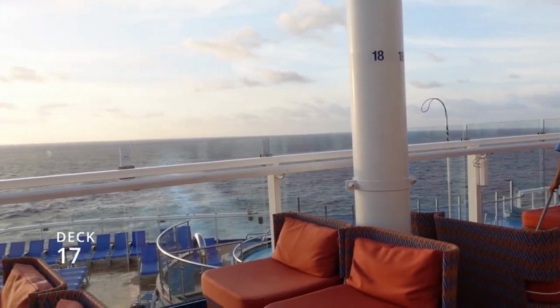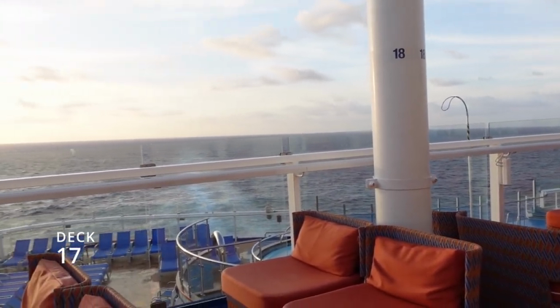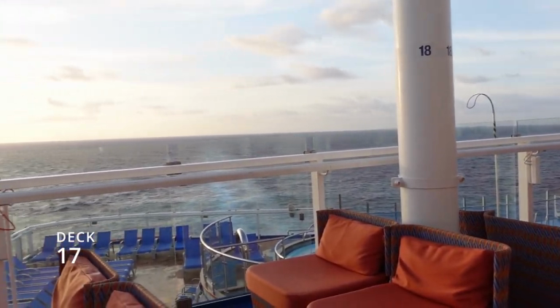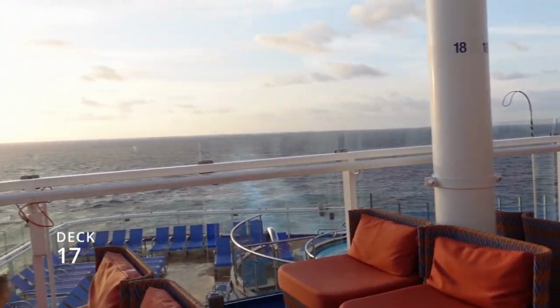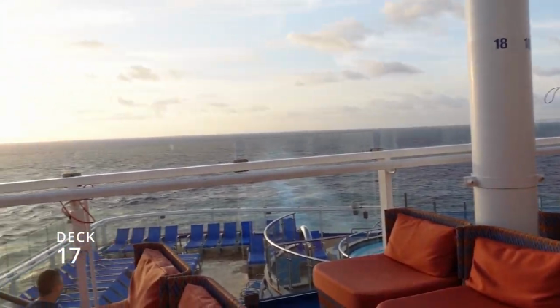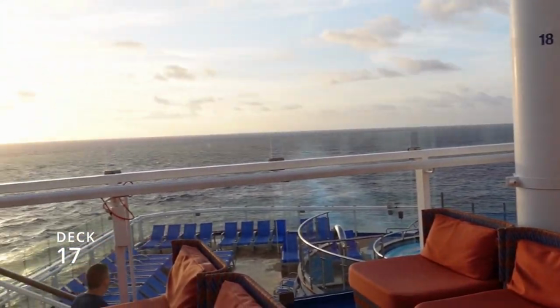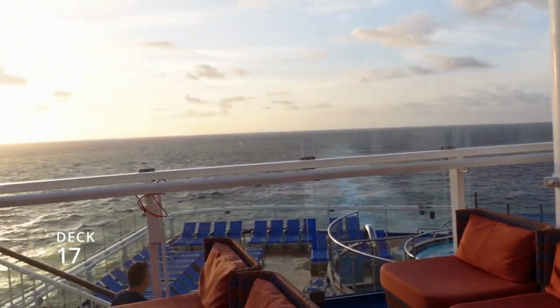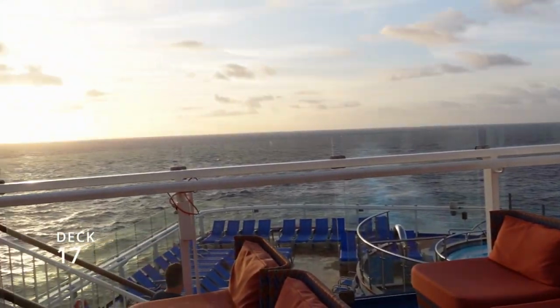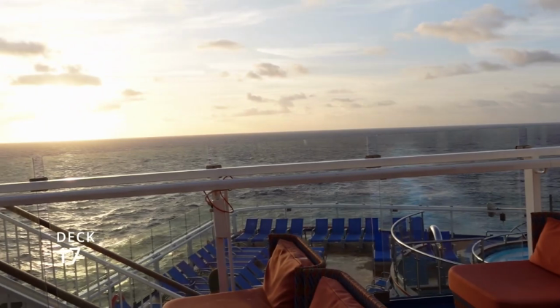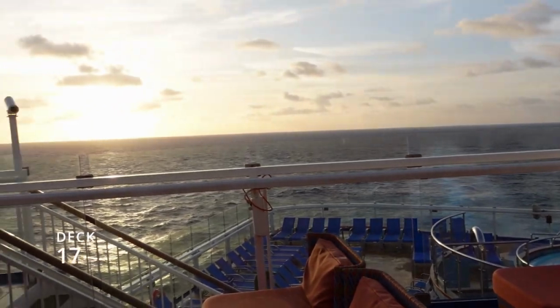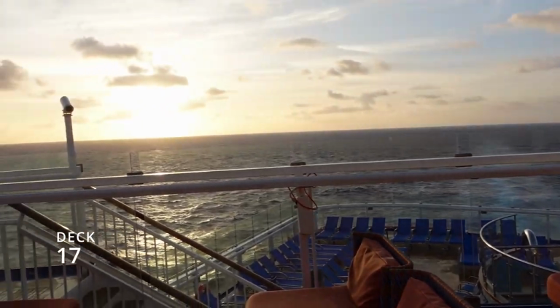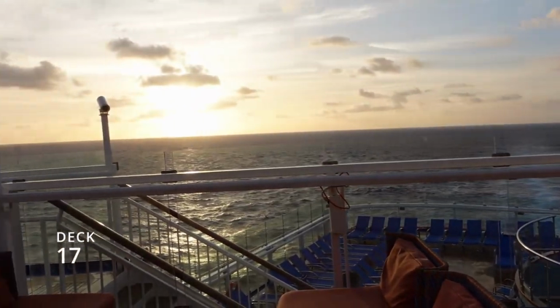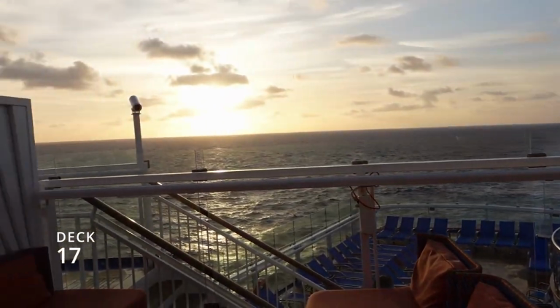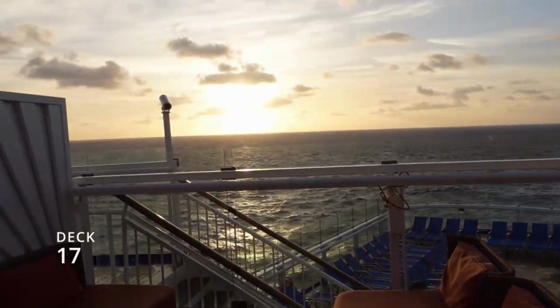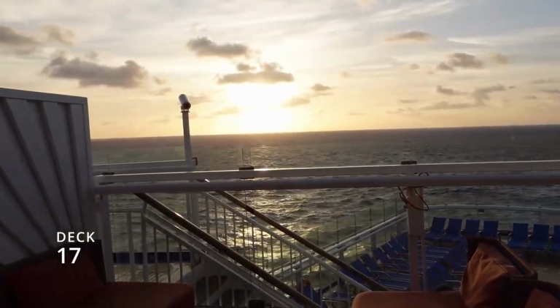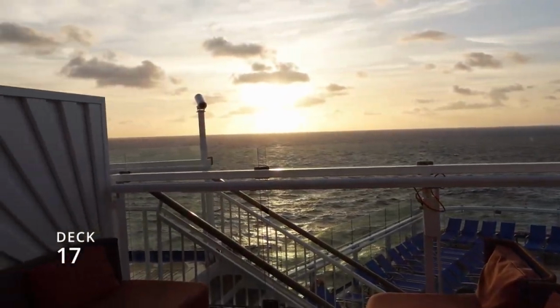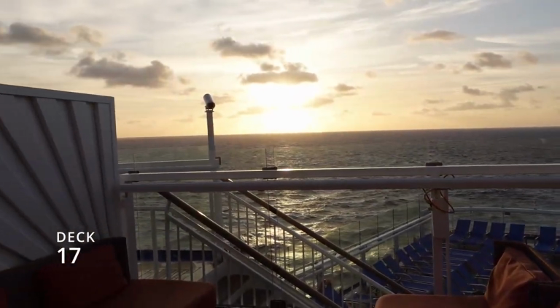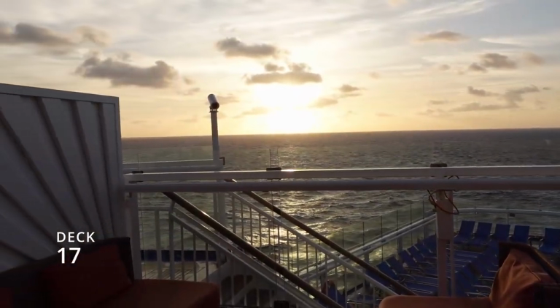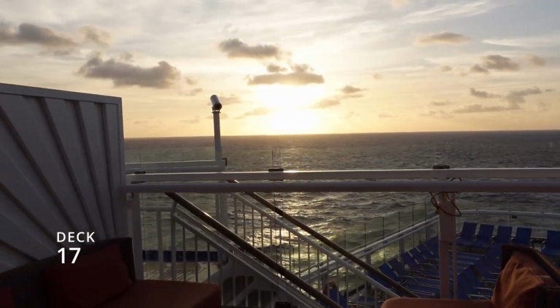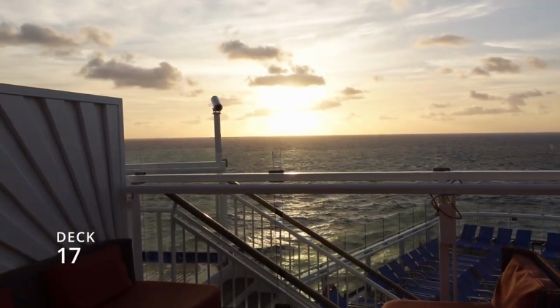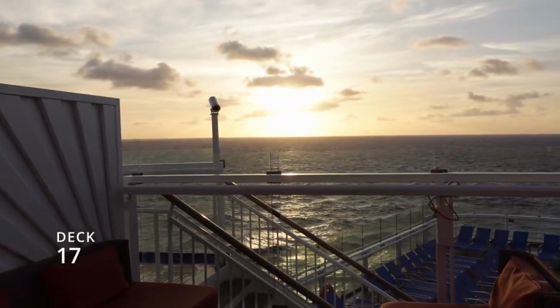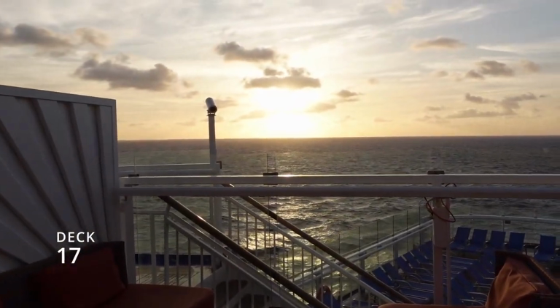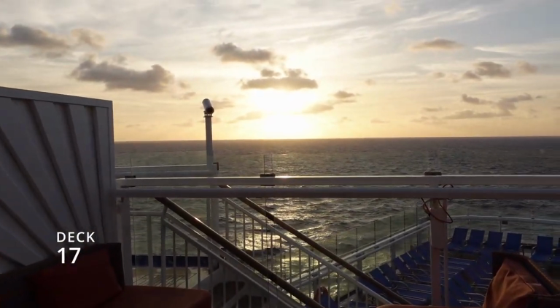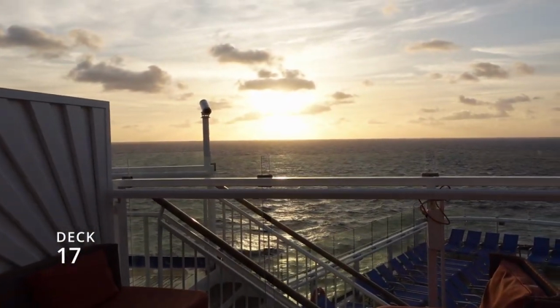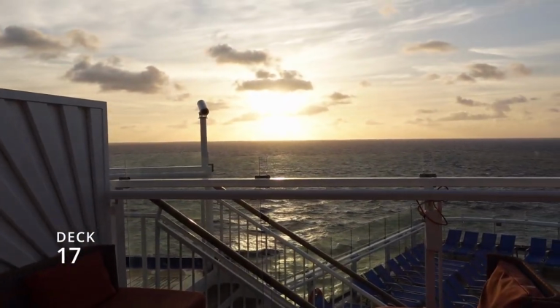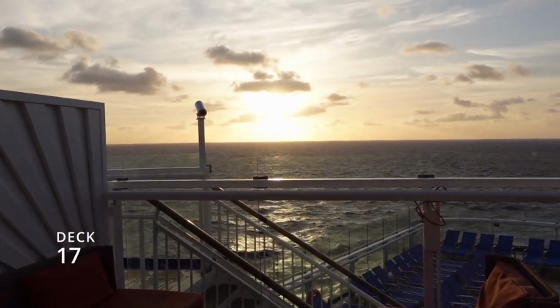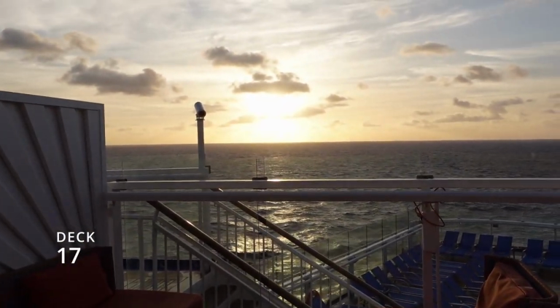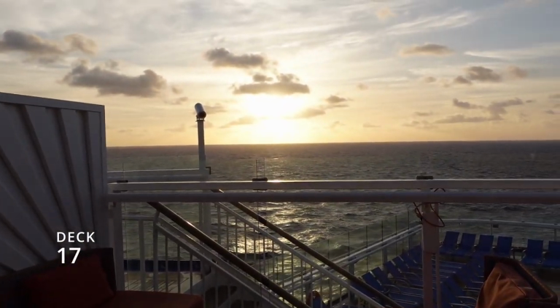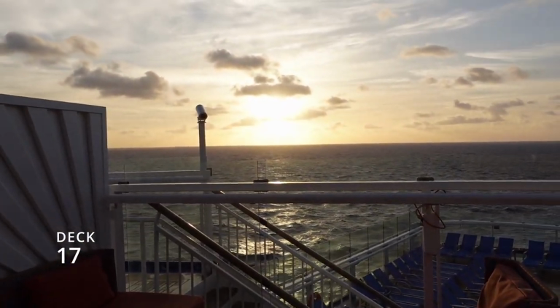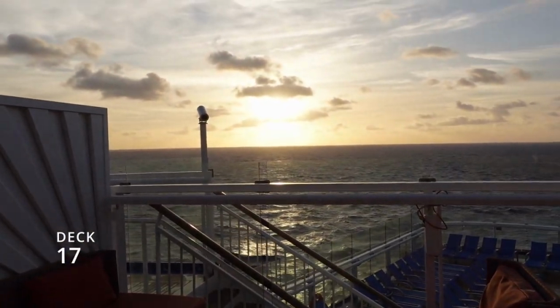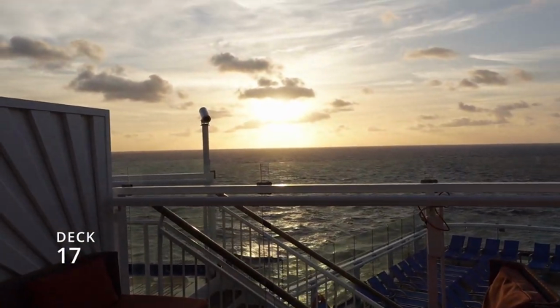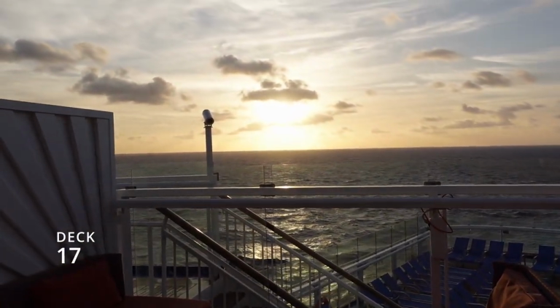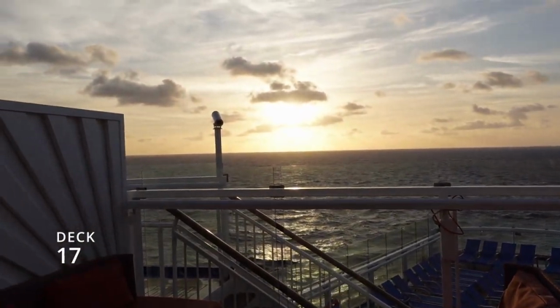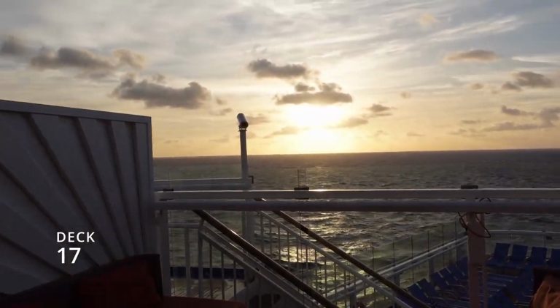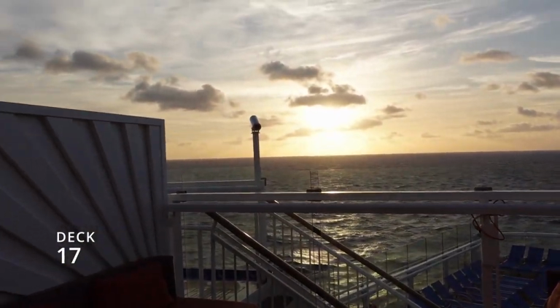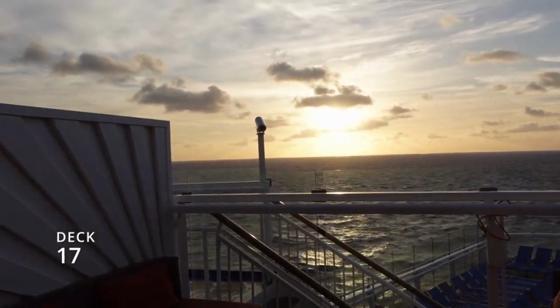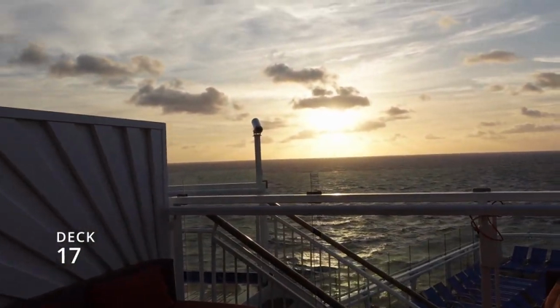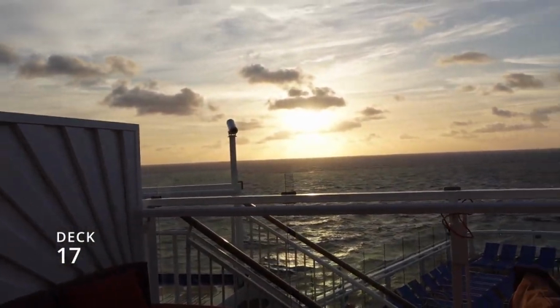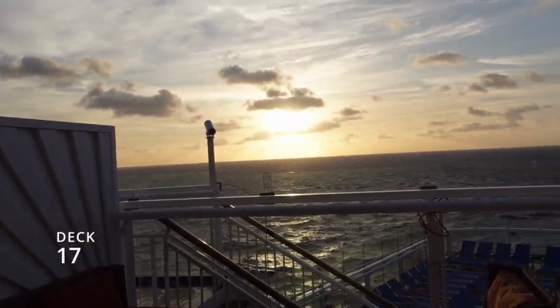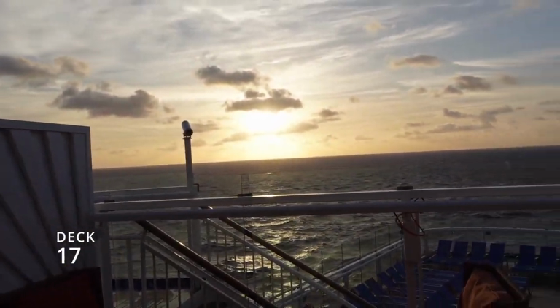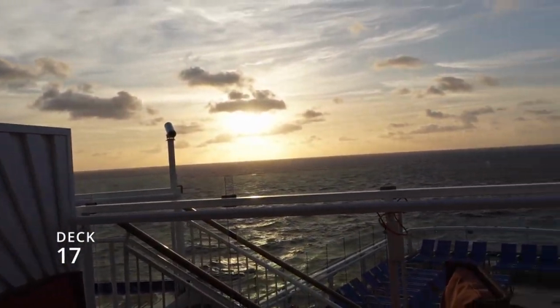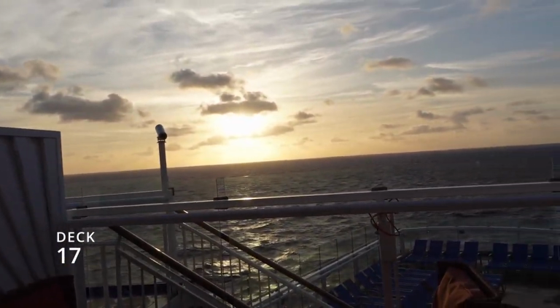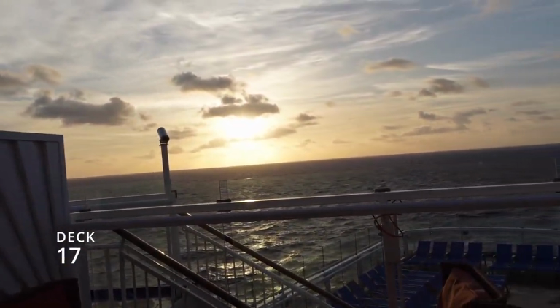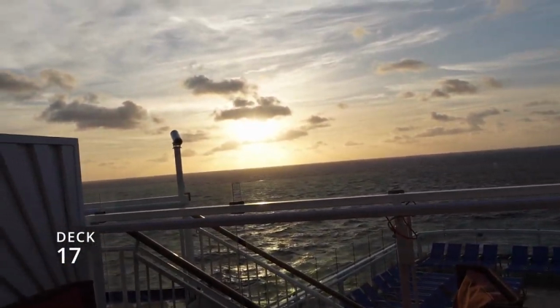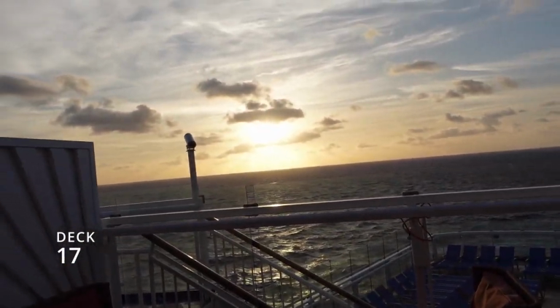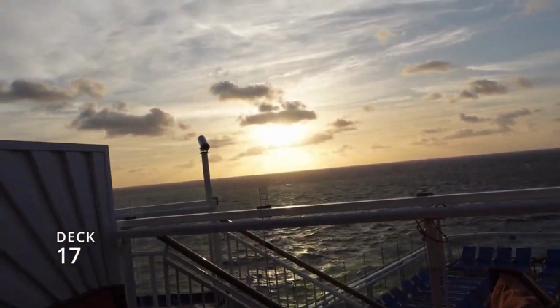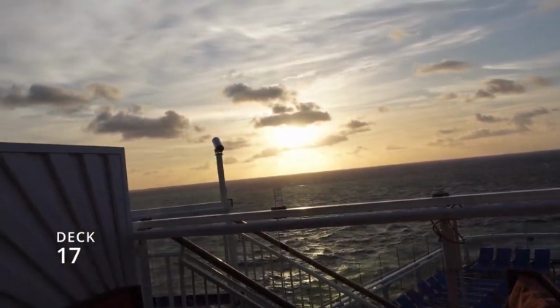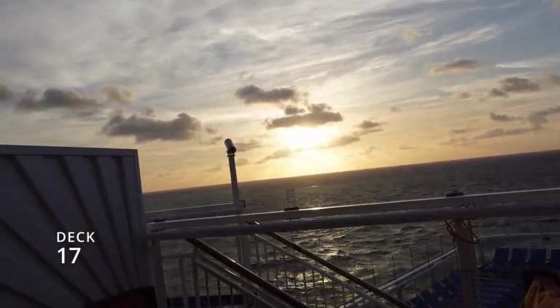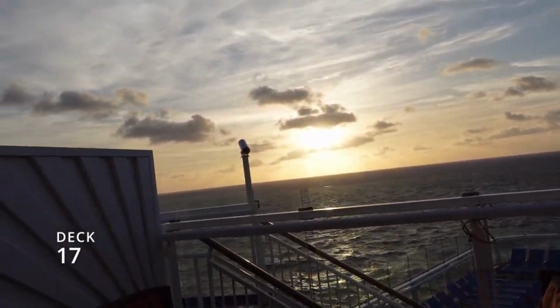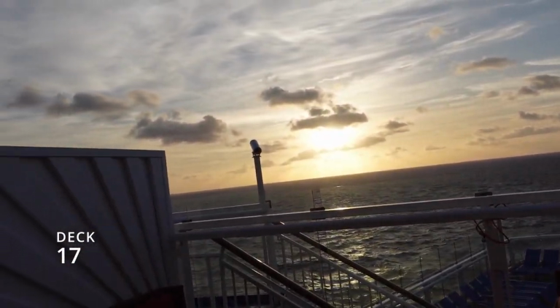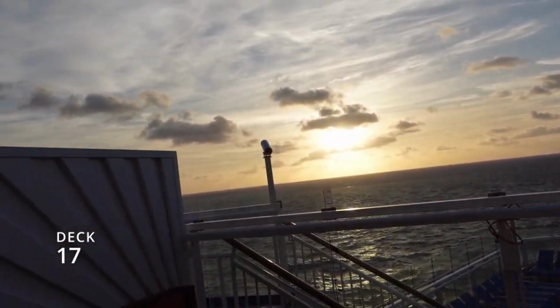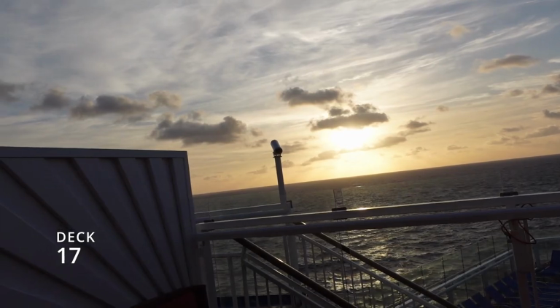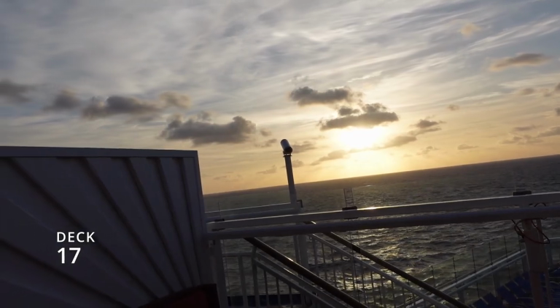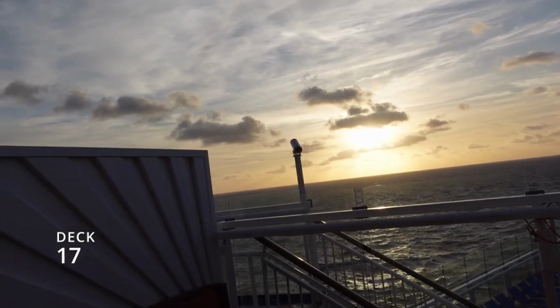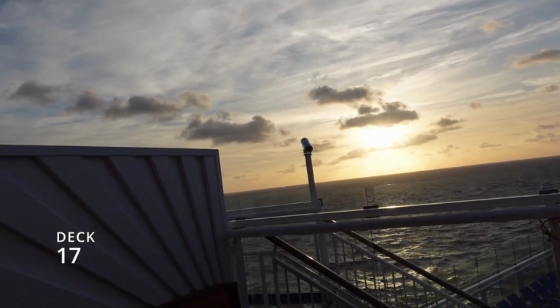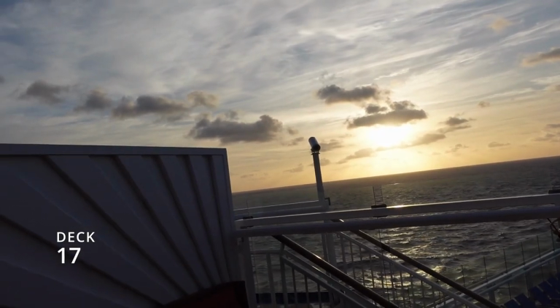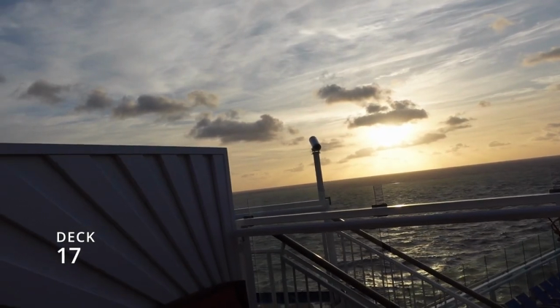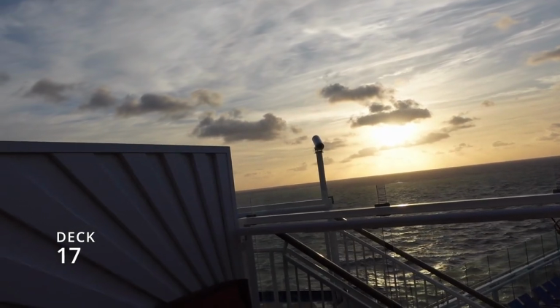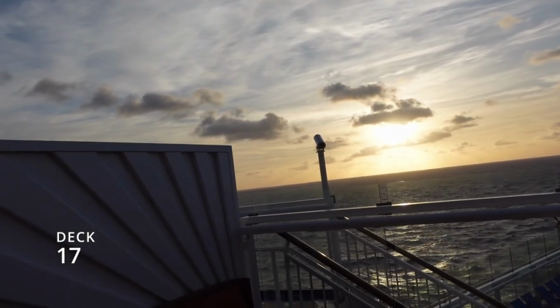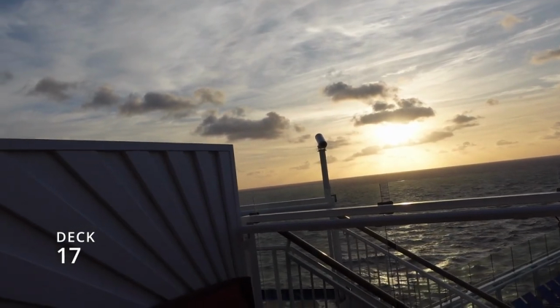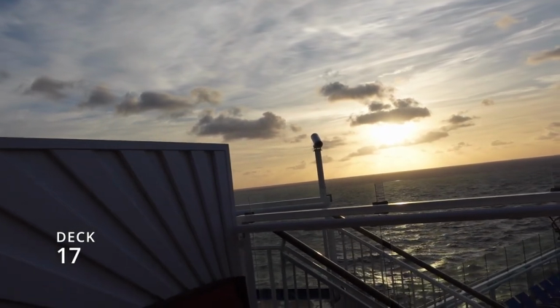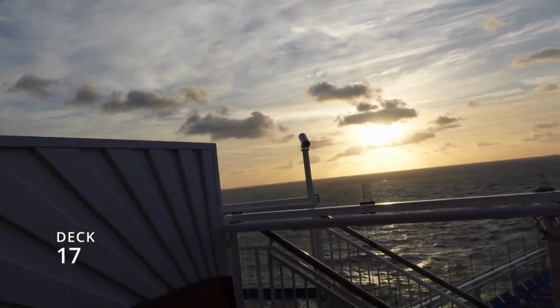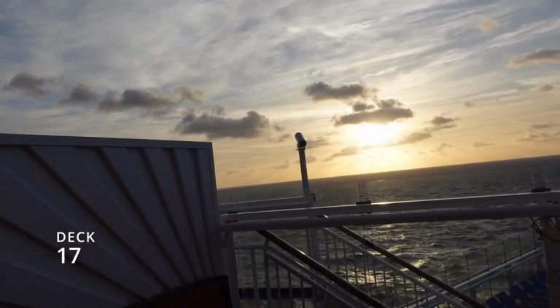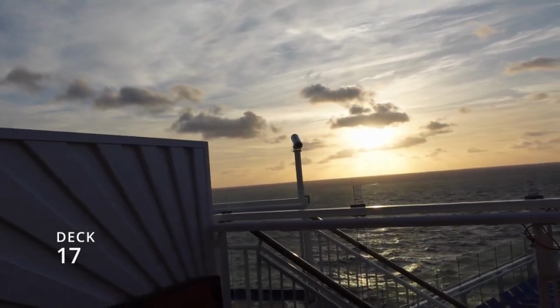You can also catch a beautiful sunrise from right here. And that completes deck 17.